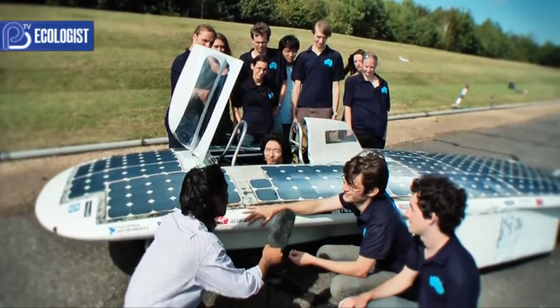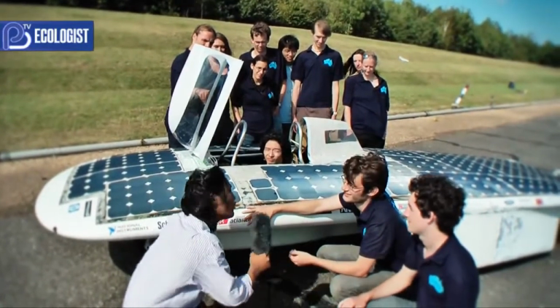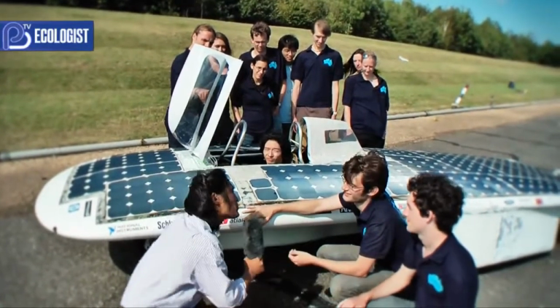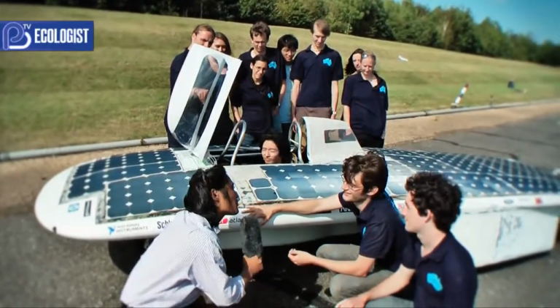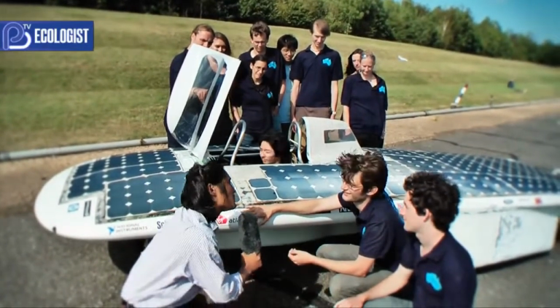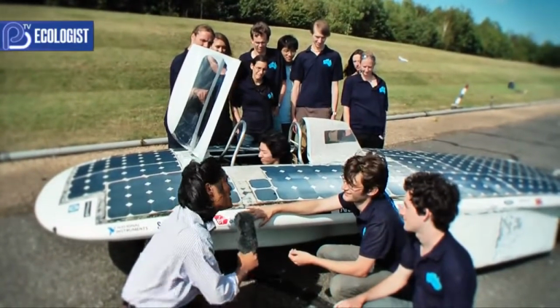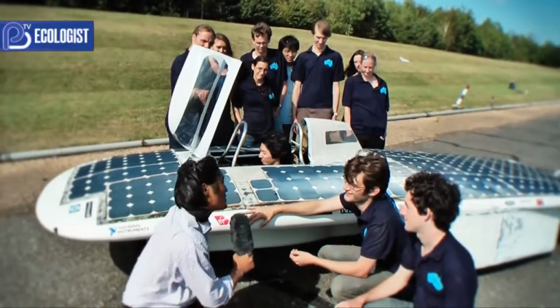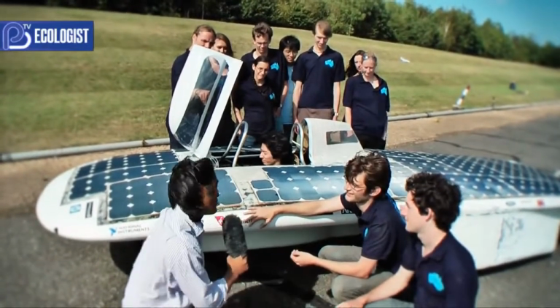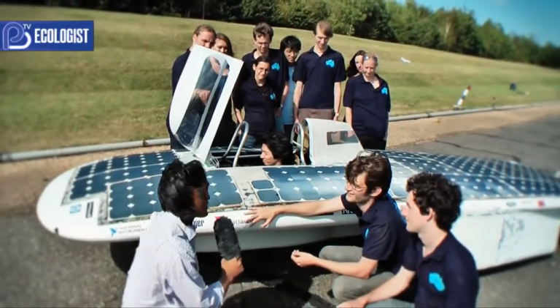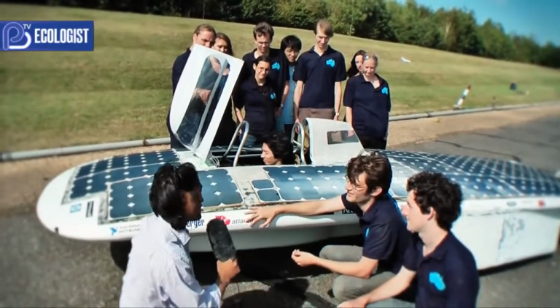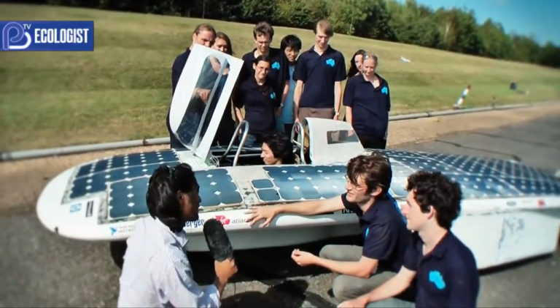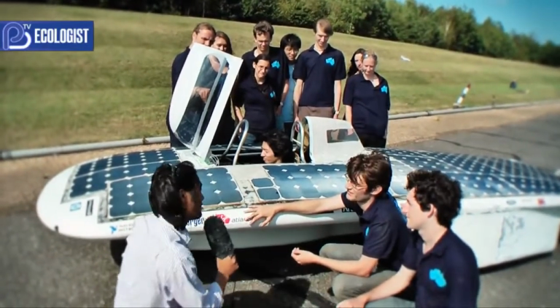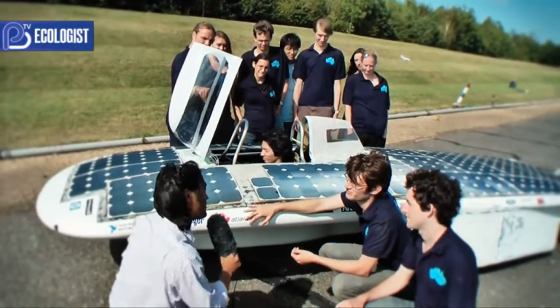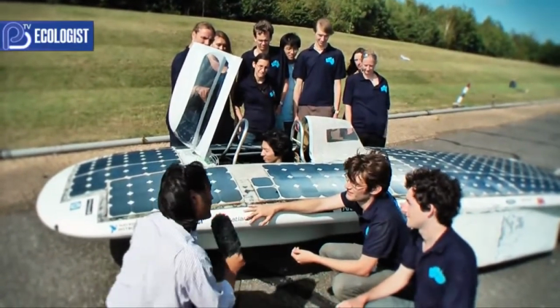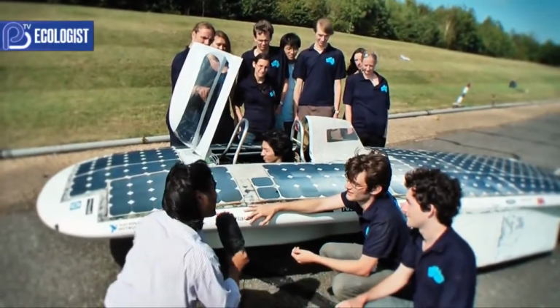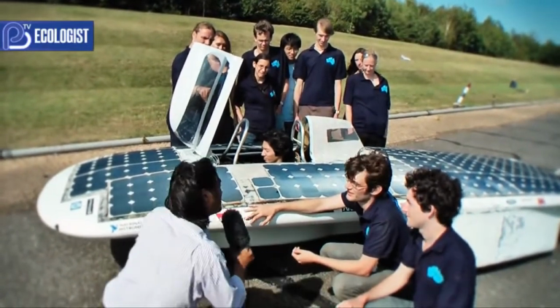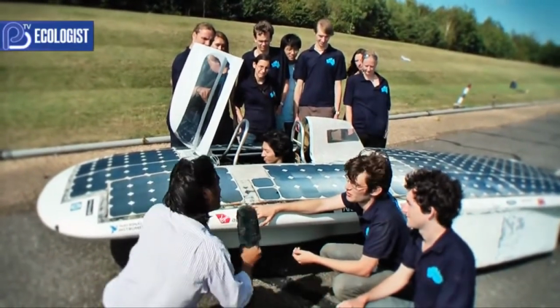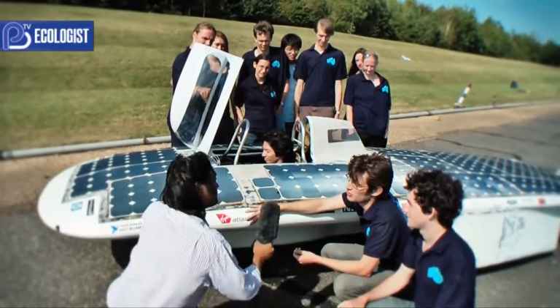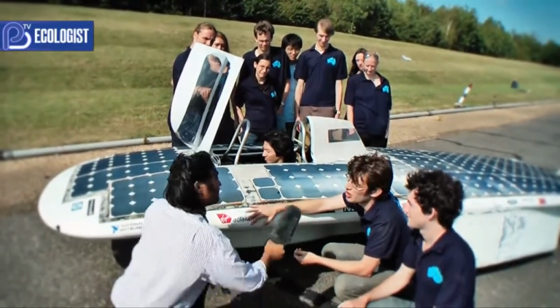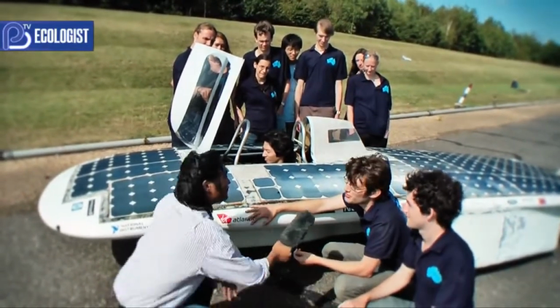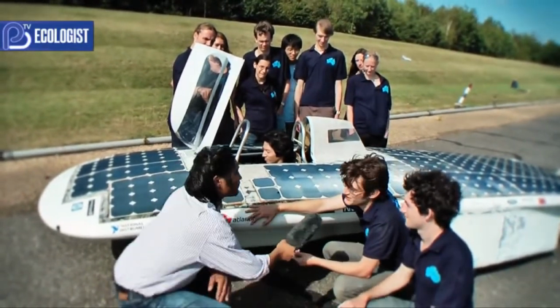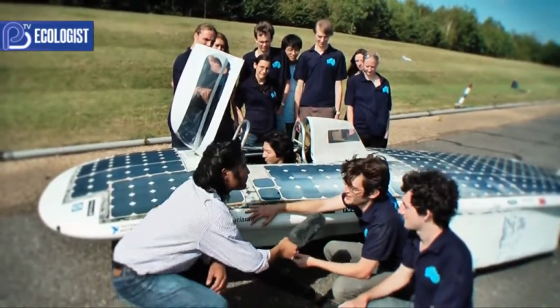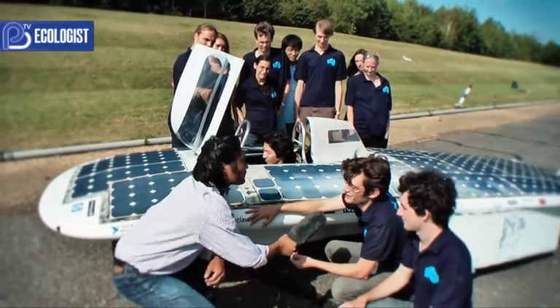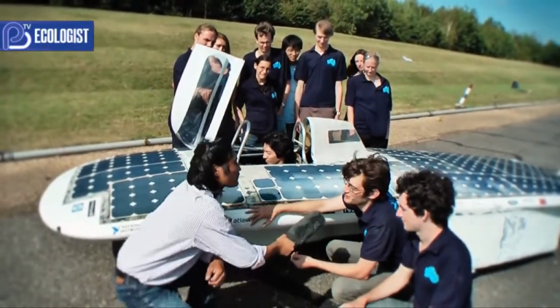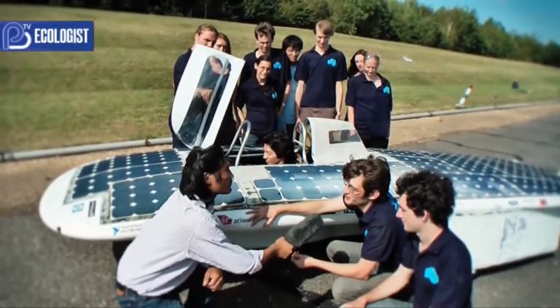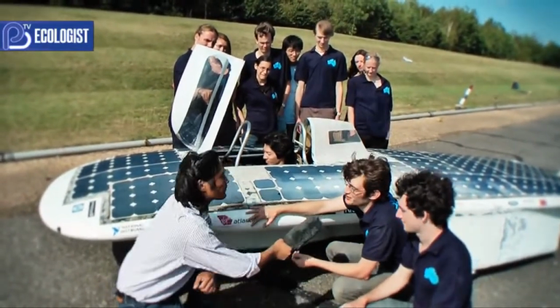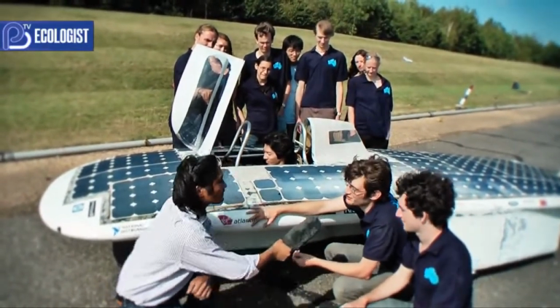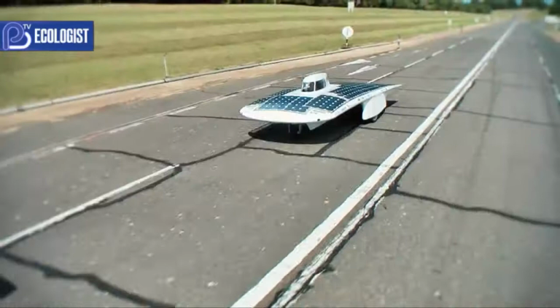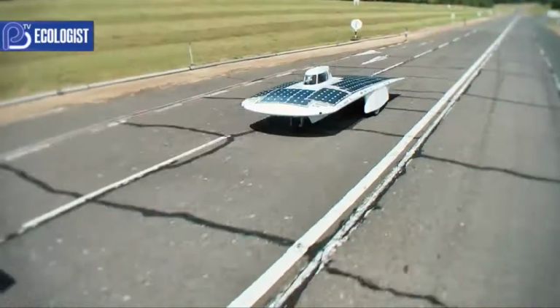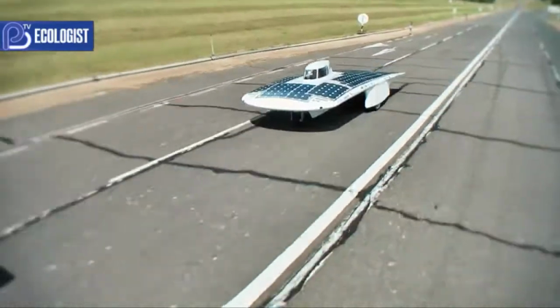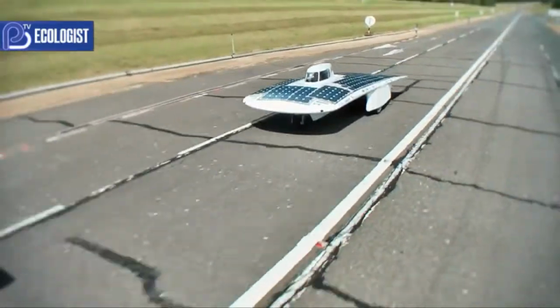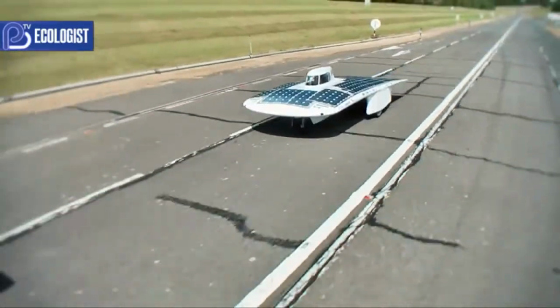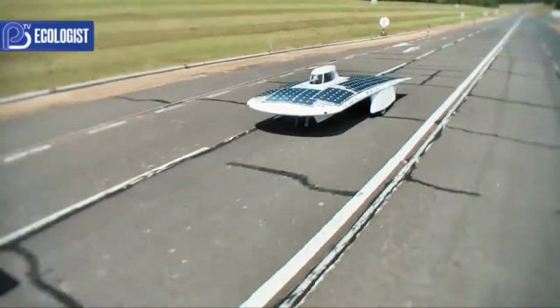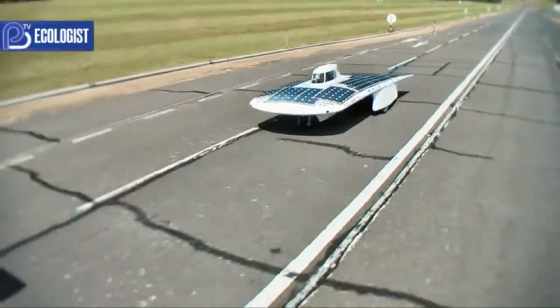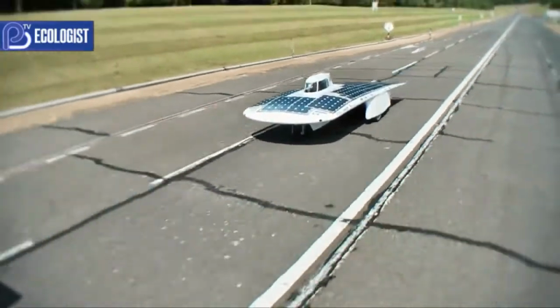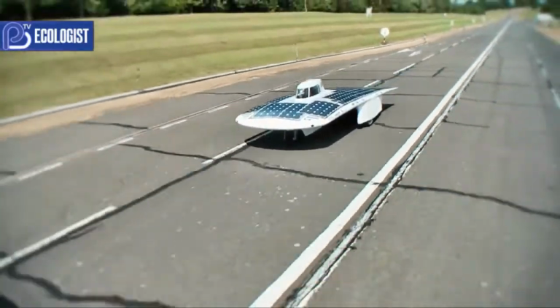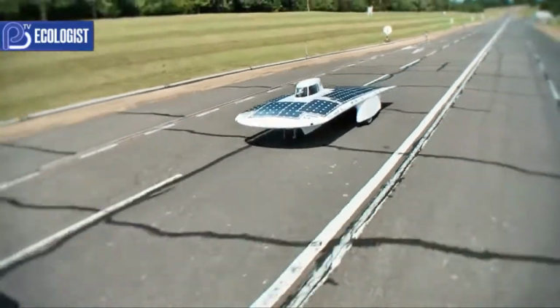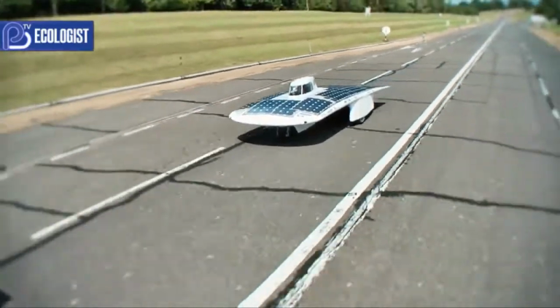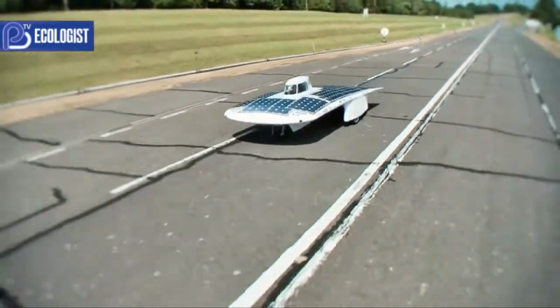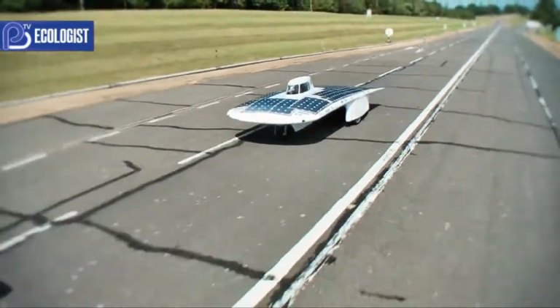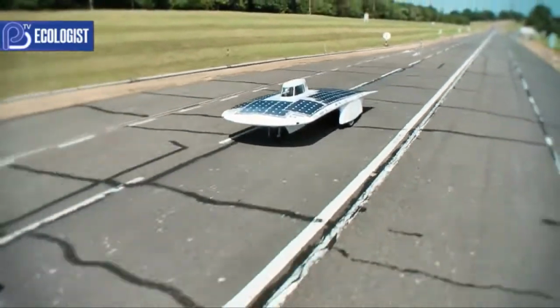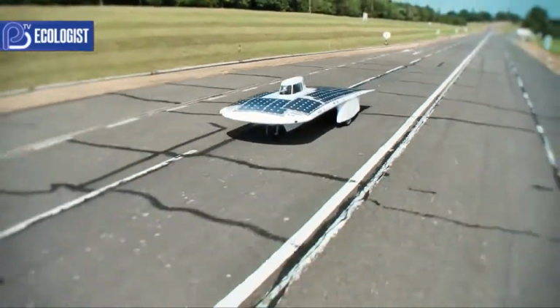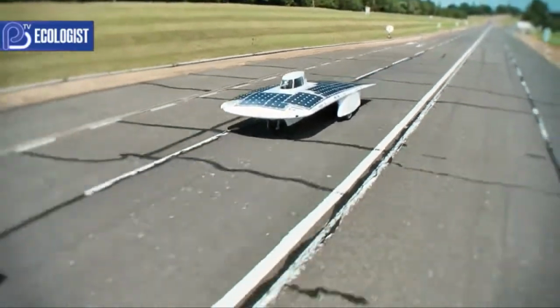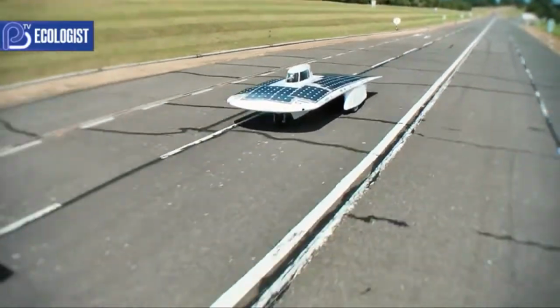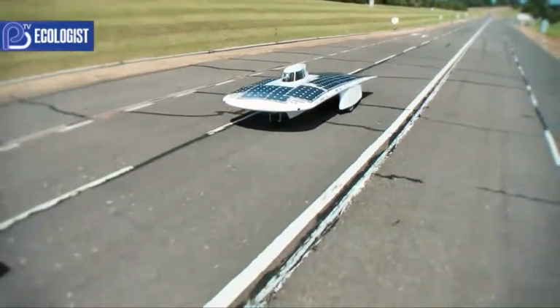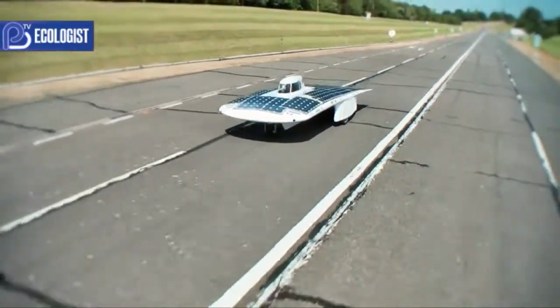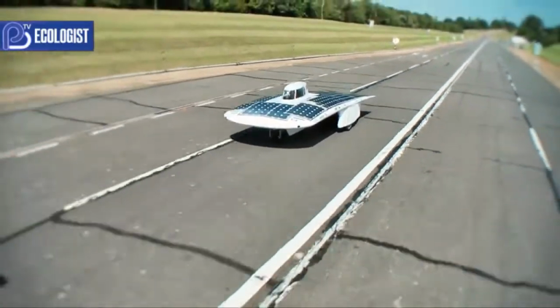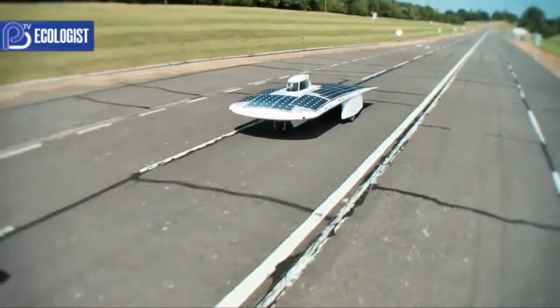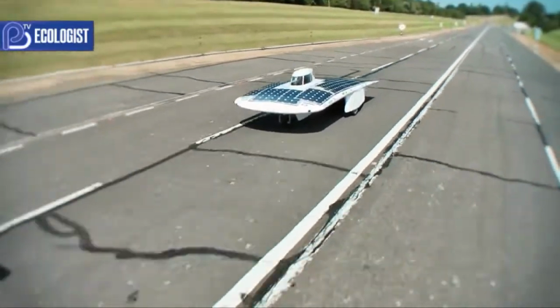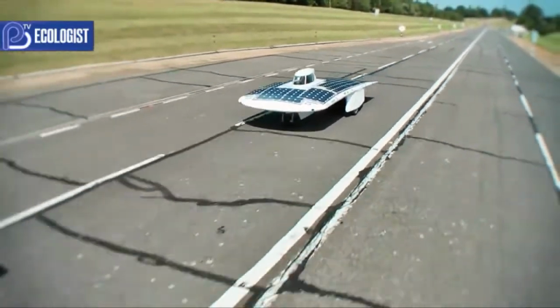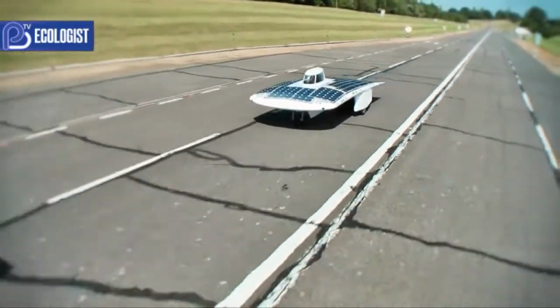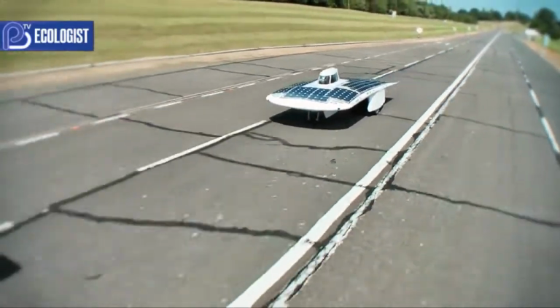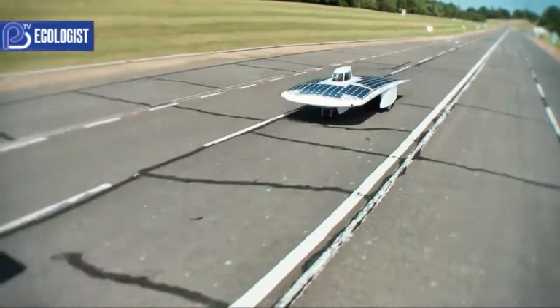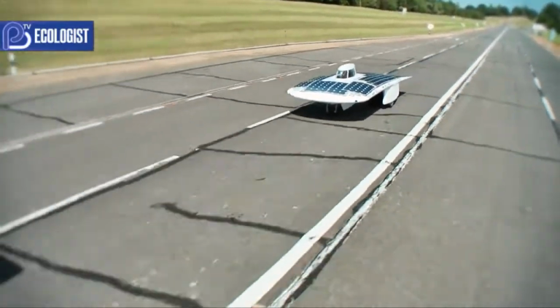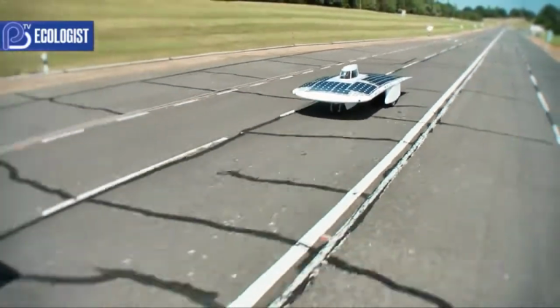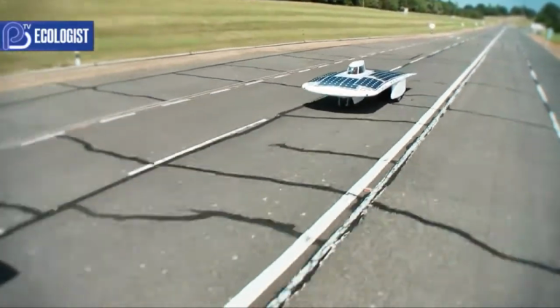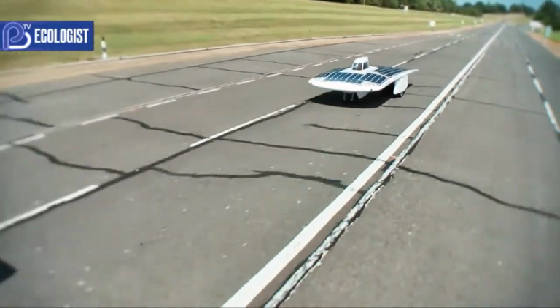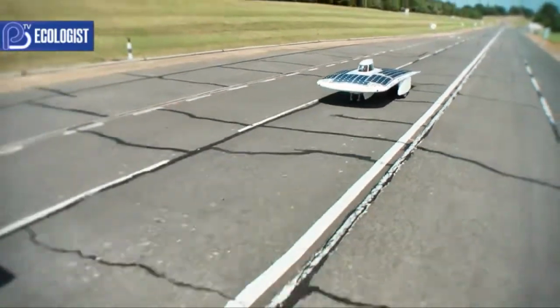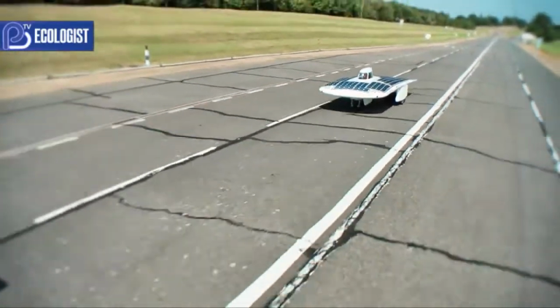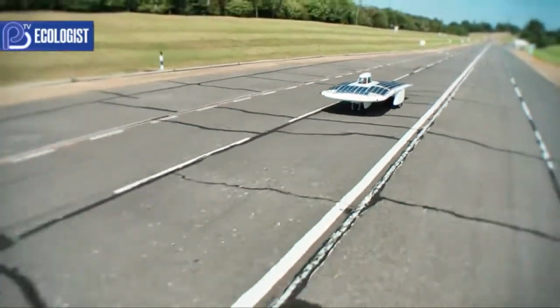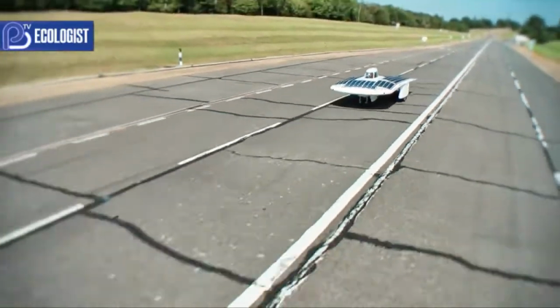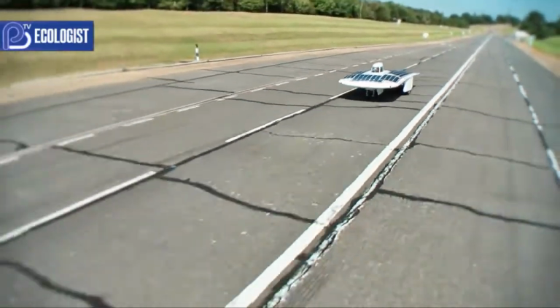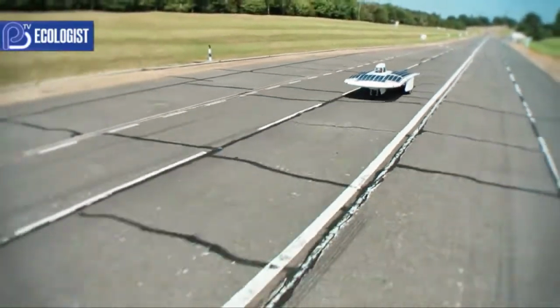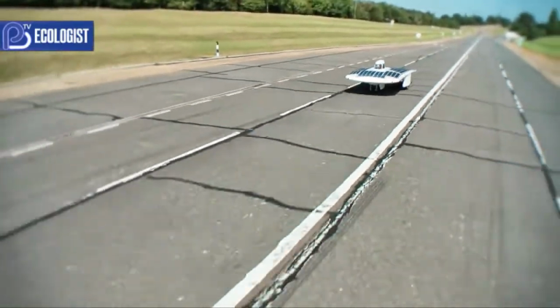What sort of speeds can we expect from this vehicle? We're hoping to get up to 50 to 60 miles an hour, but we'll have to see — it depends on the weather as well to a certain extent.